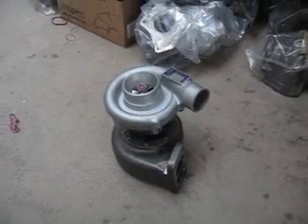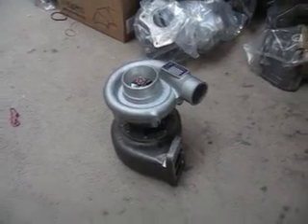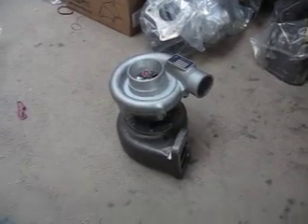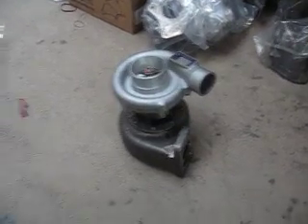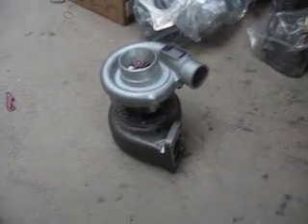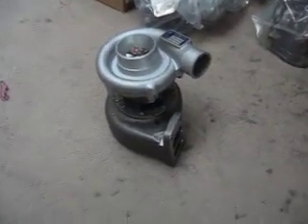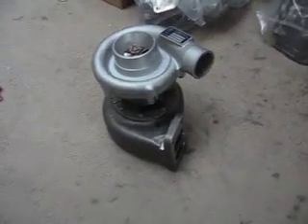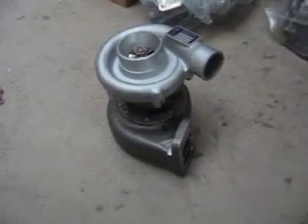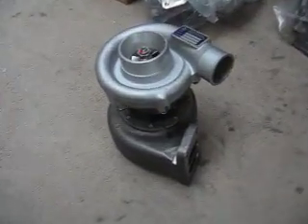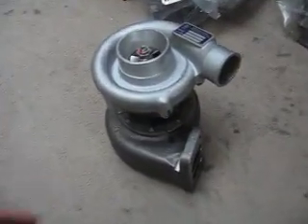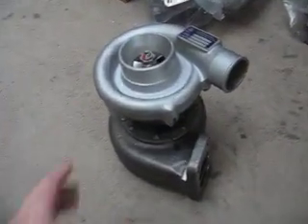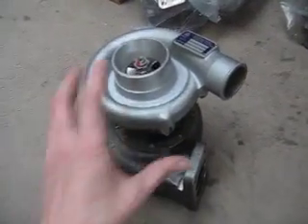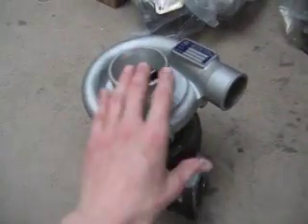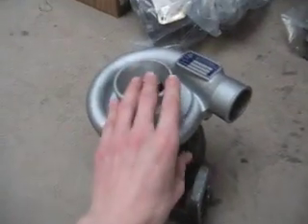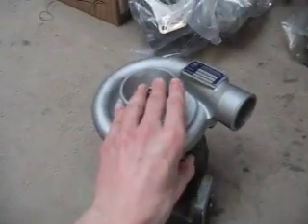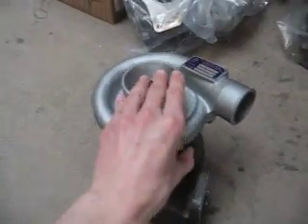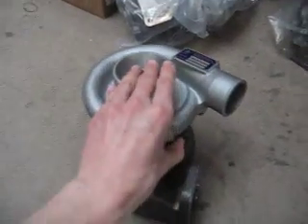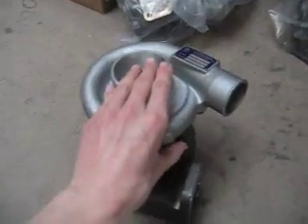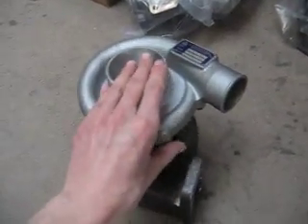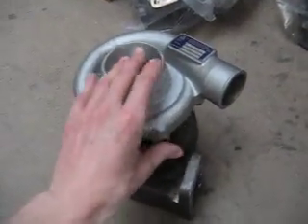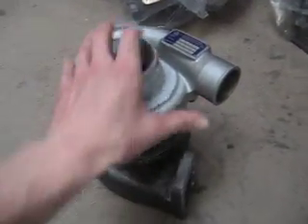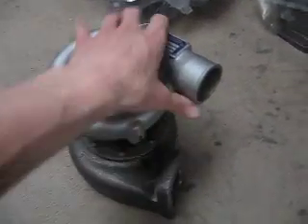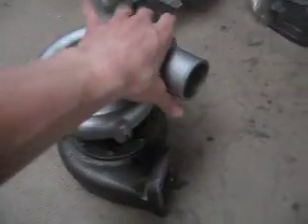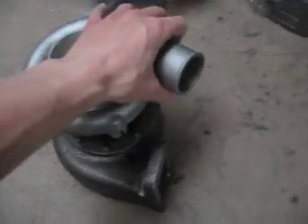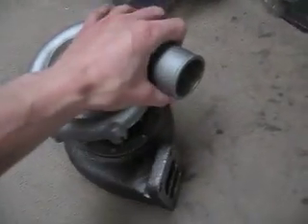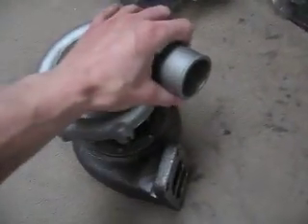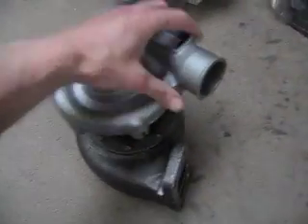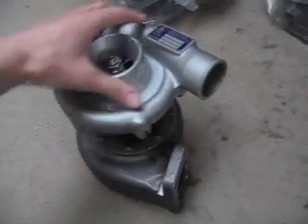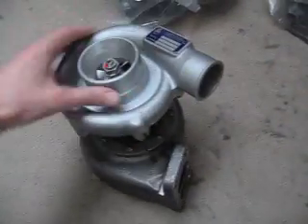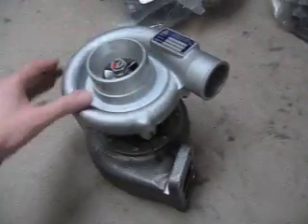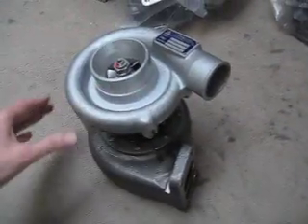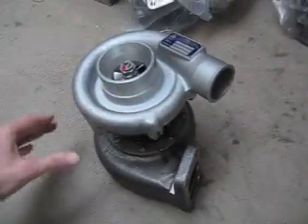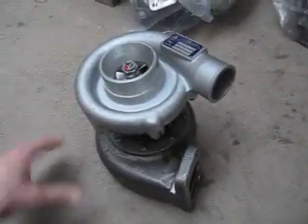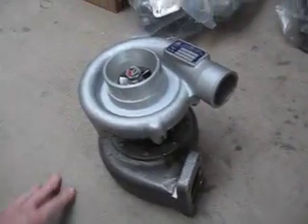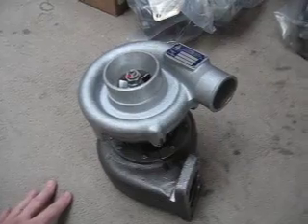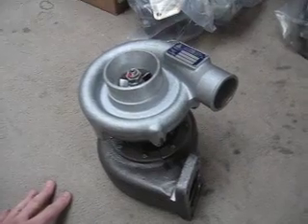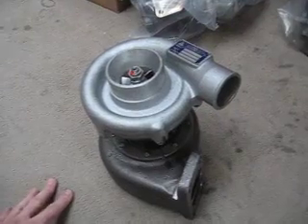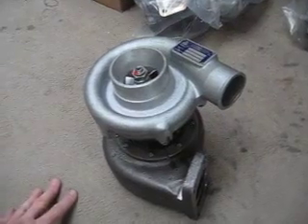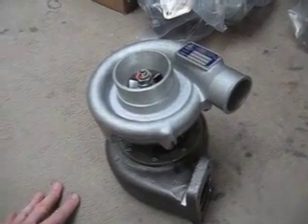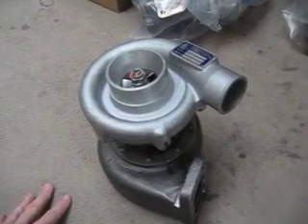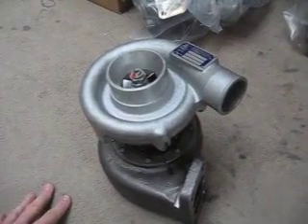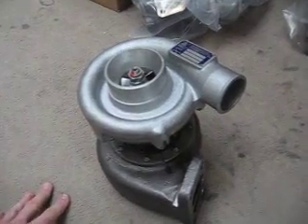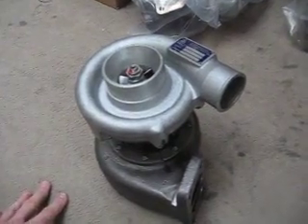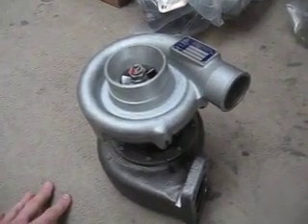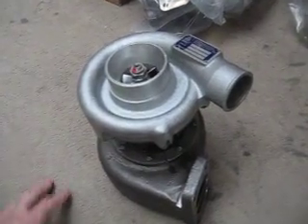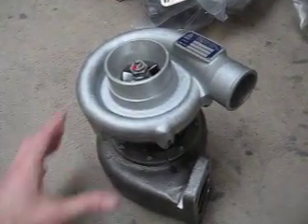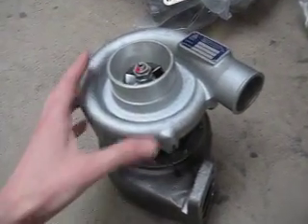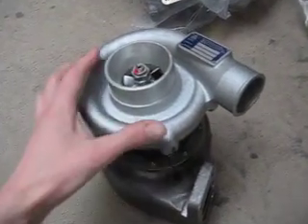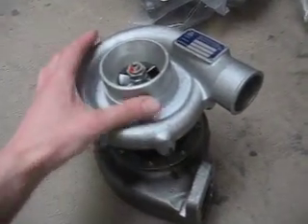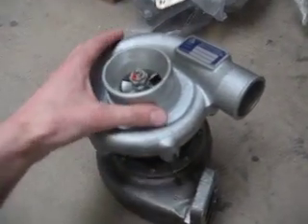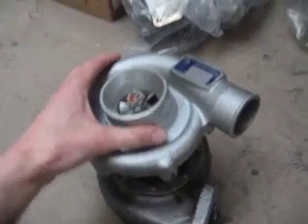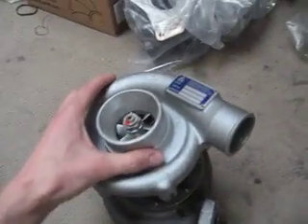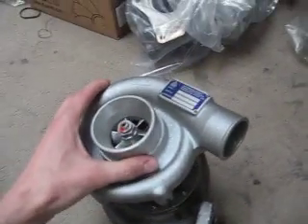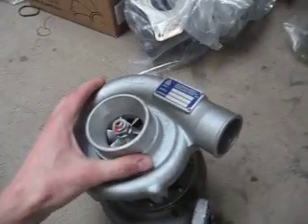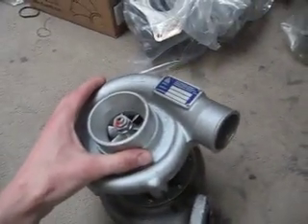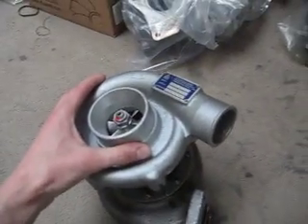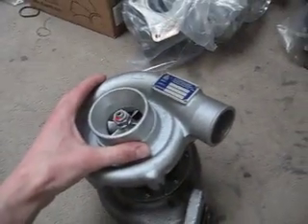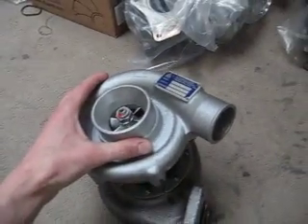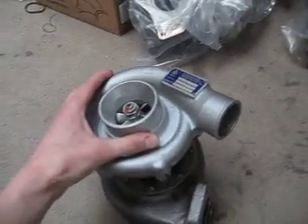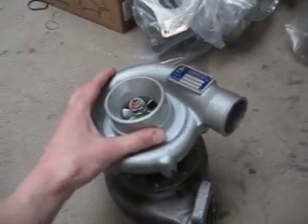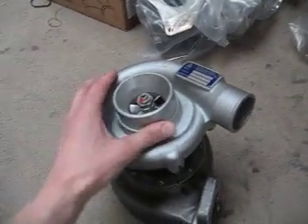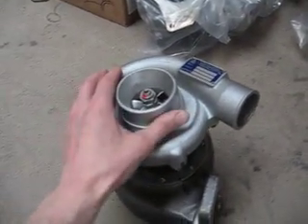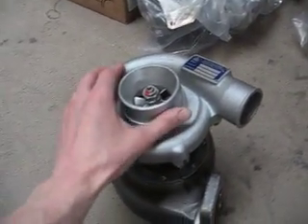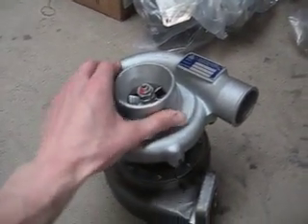Hello, it's Mark. I'm making this video to show you a turbocharger for BMW 2002 from the 1970s.